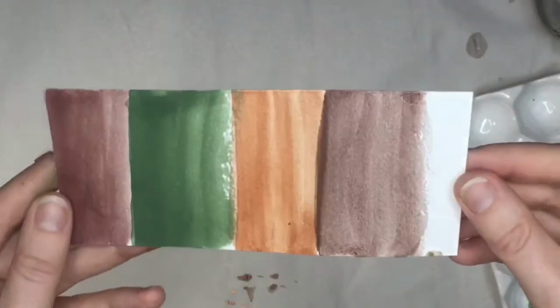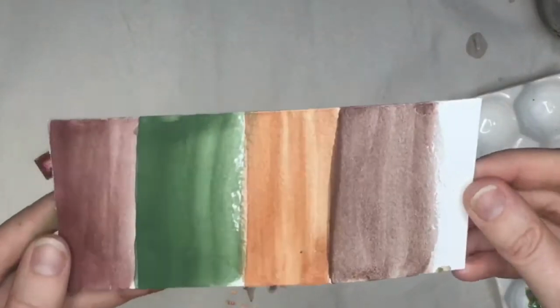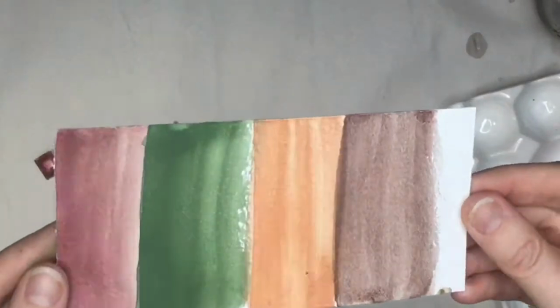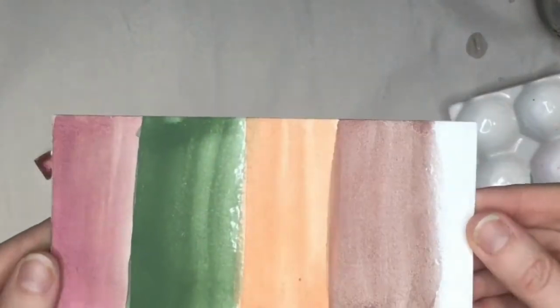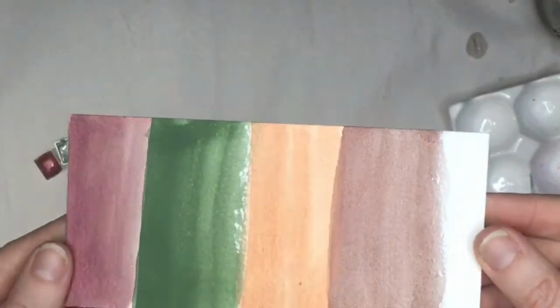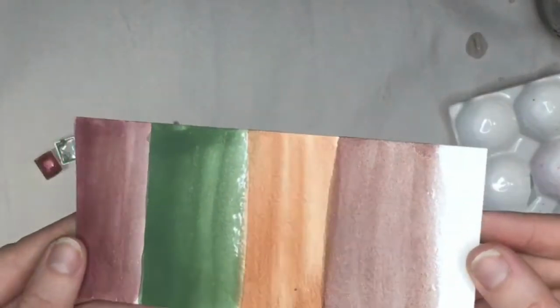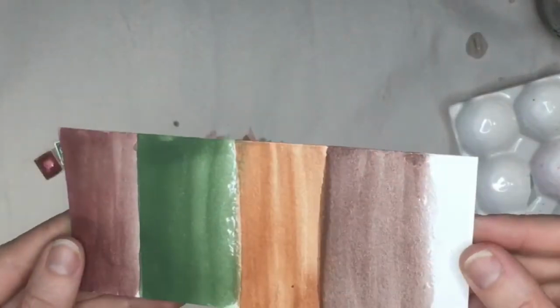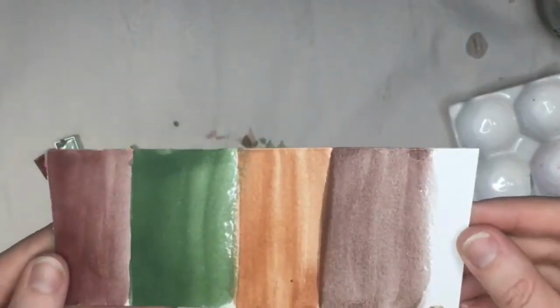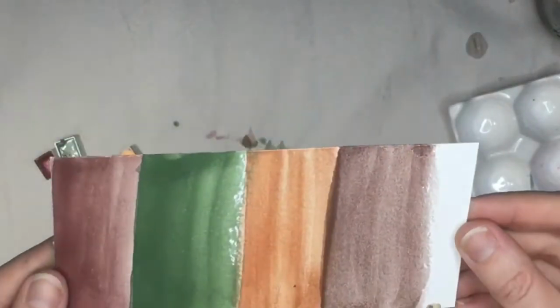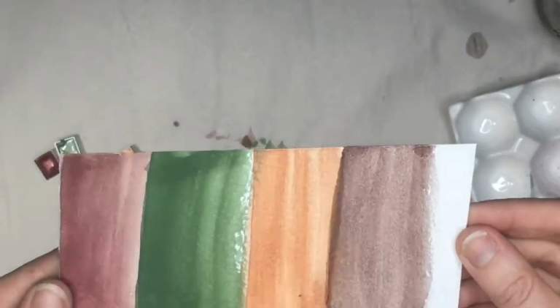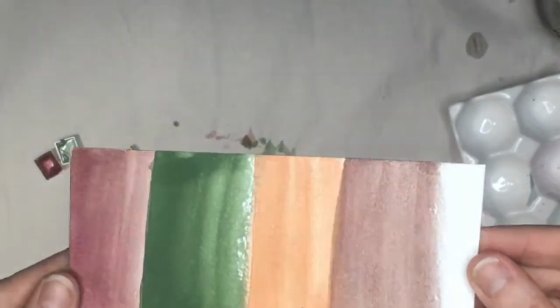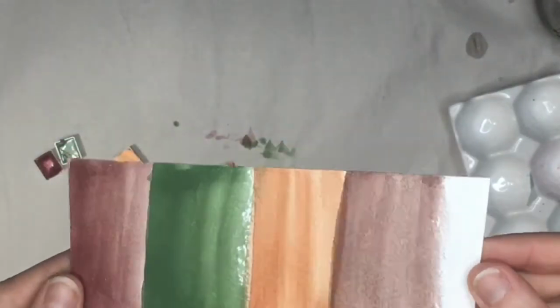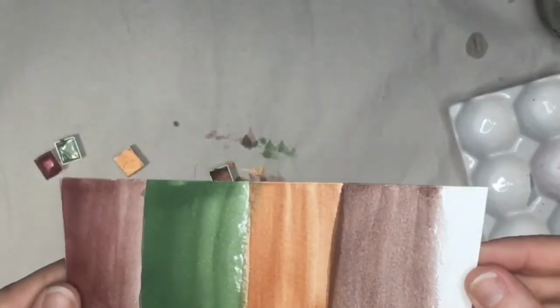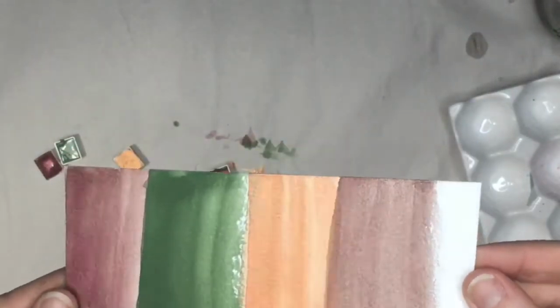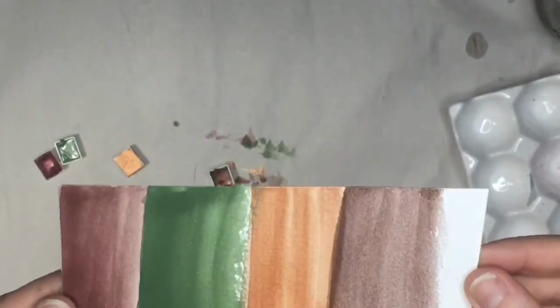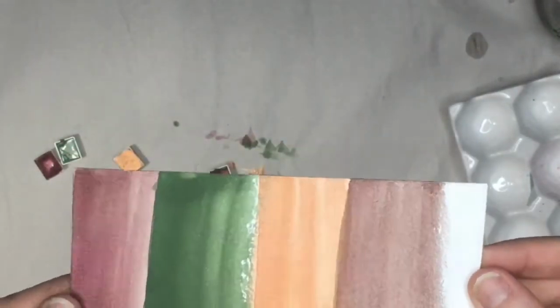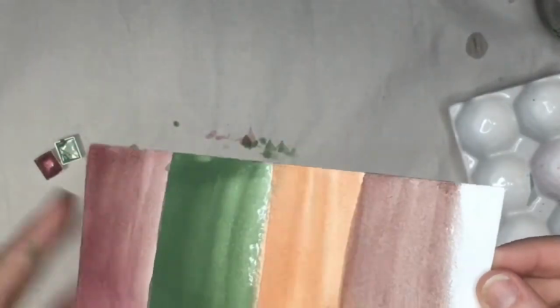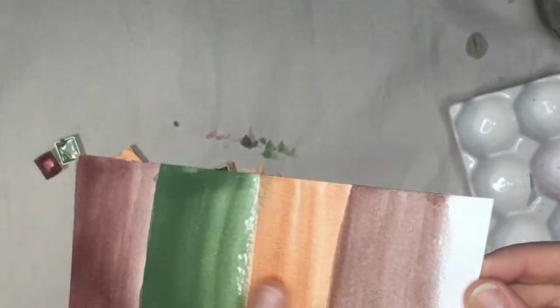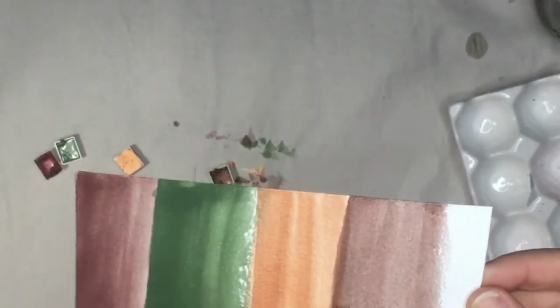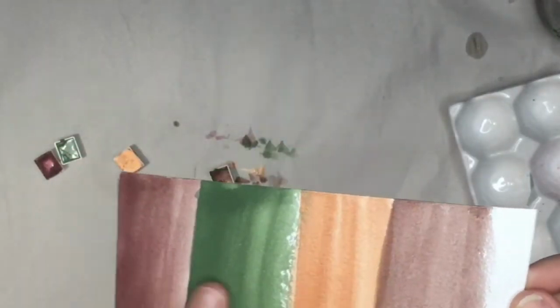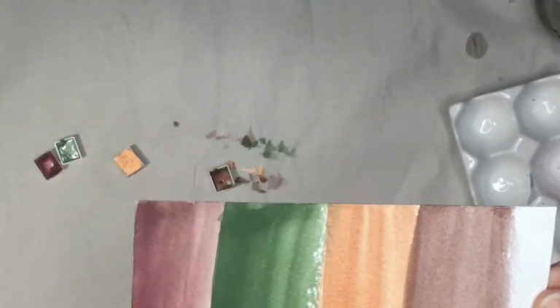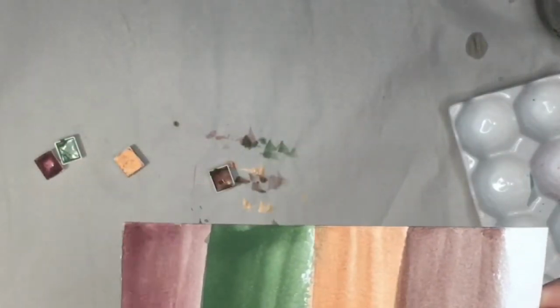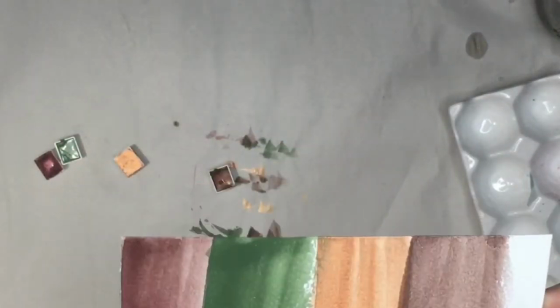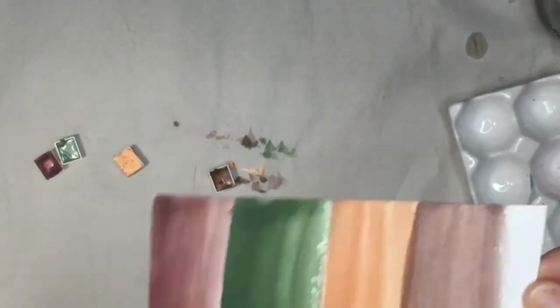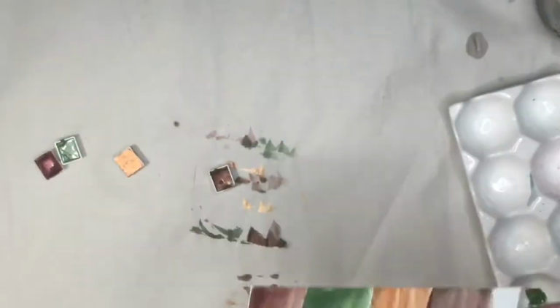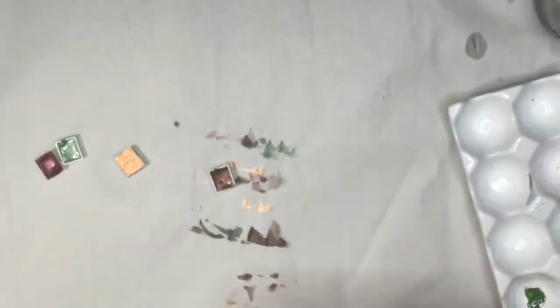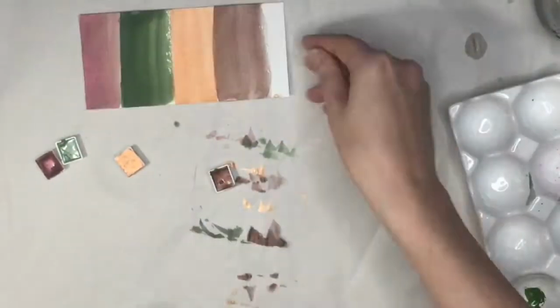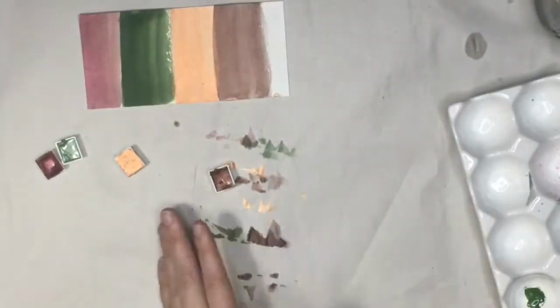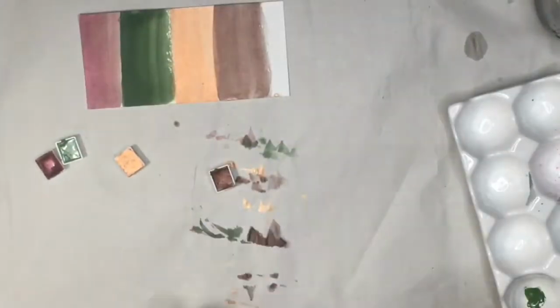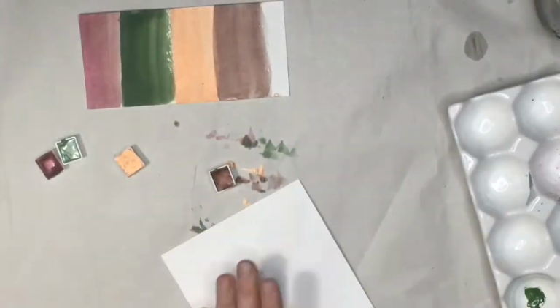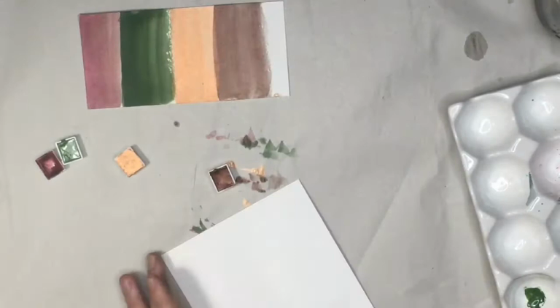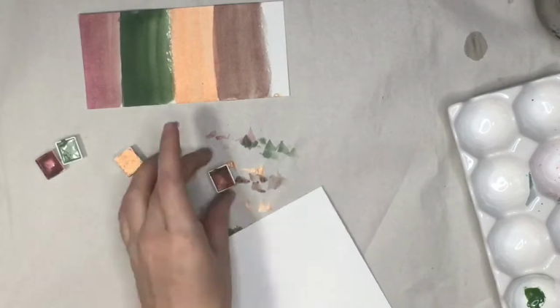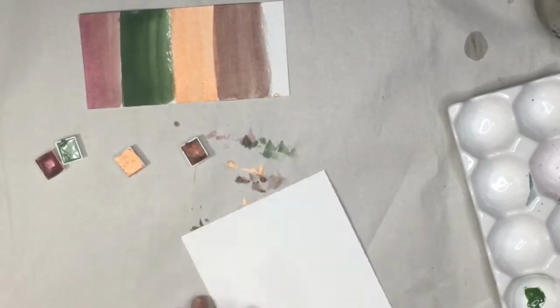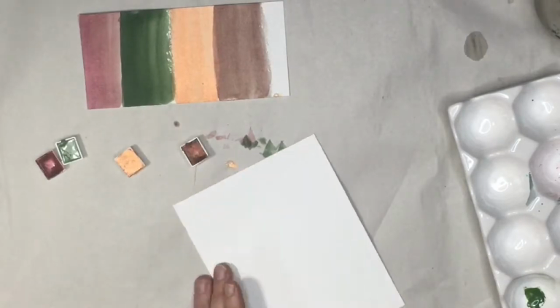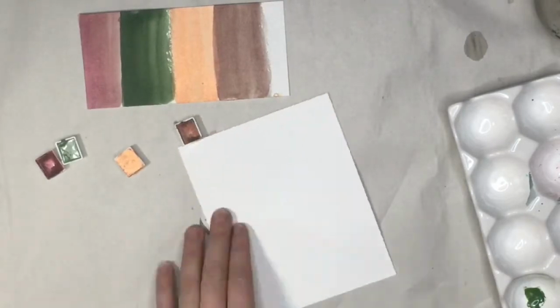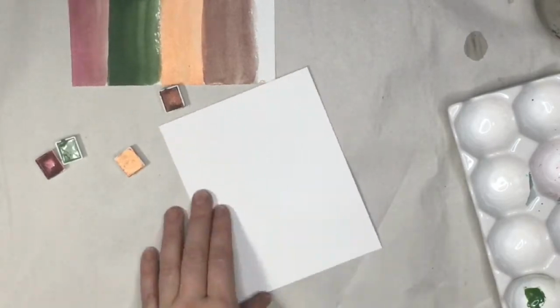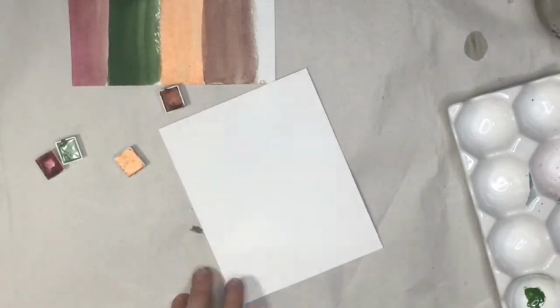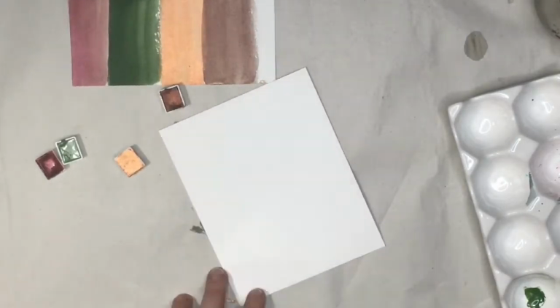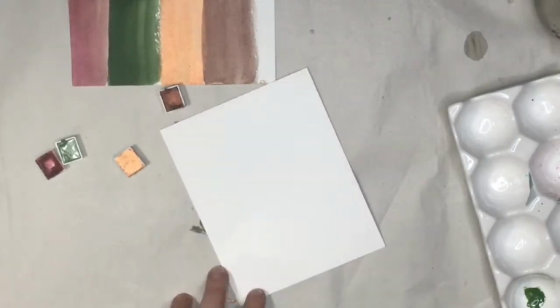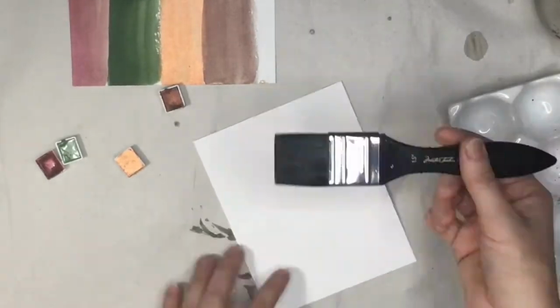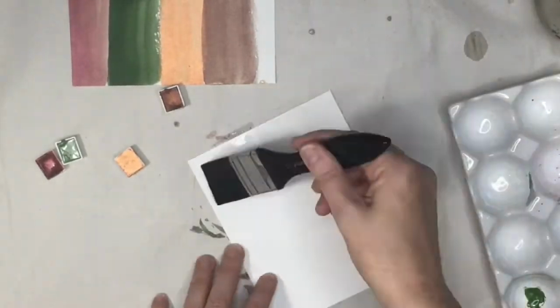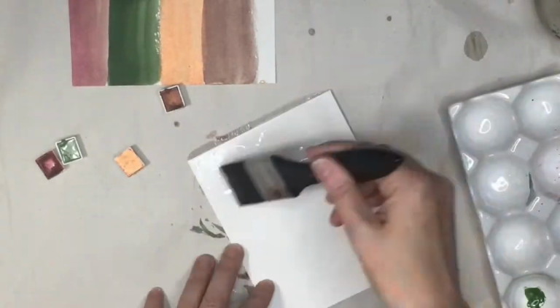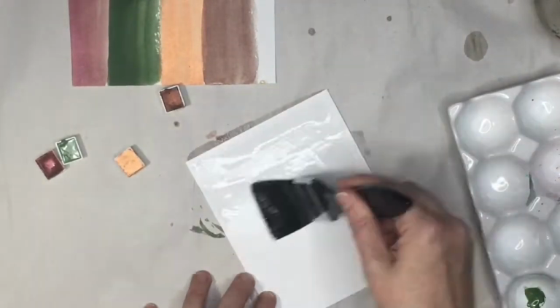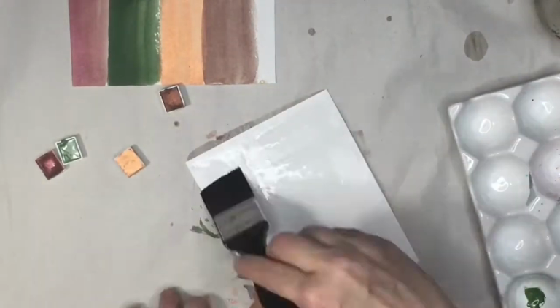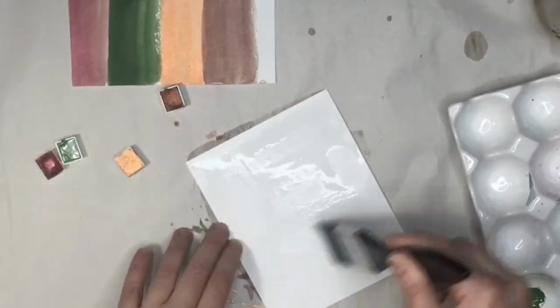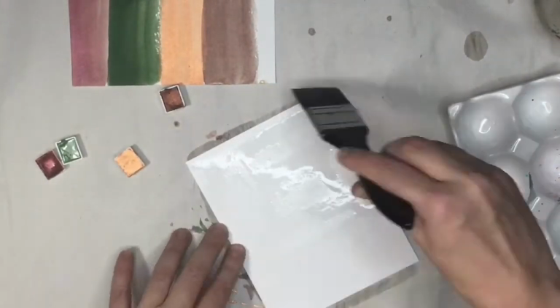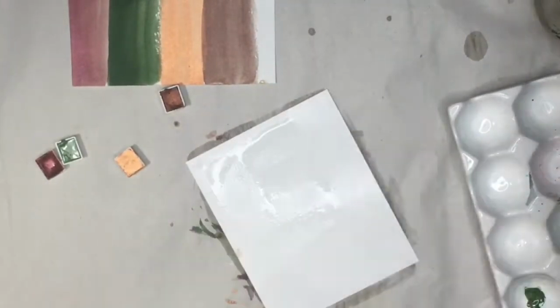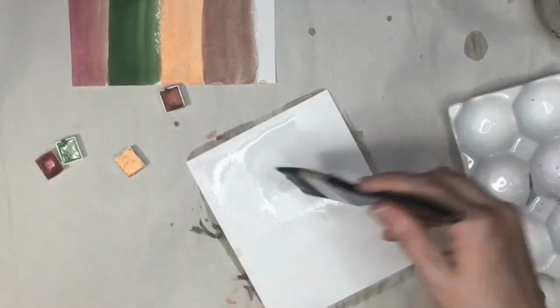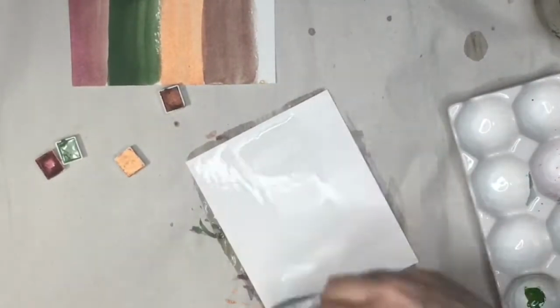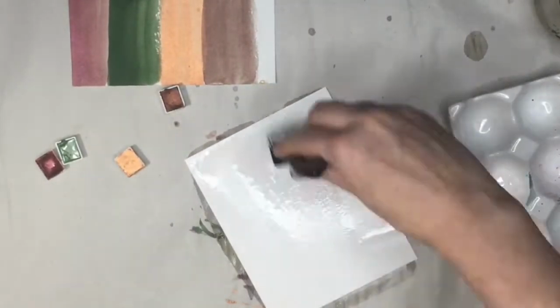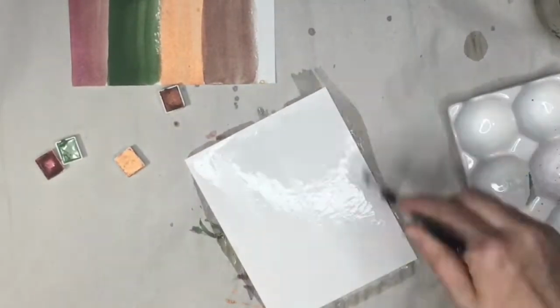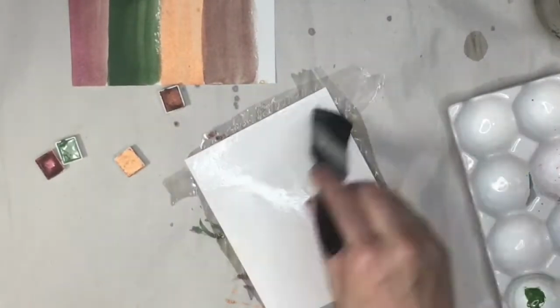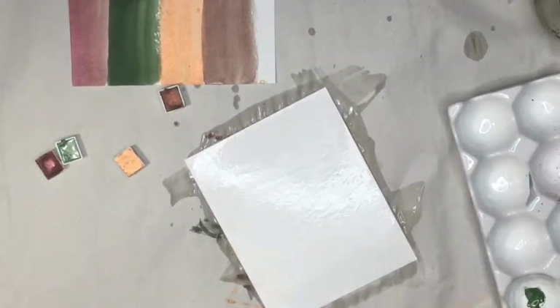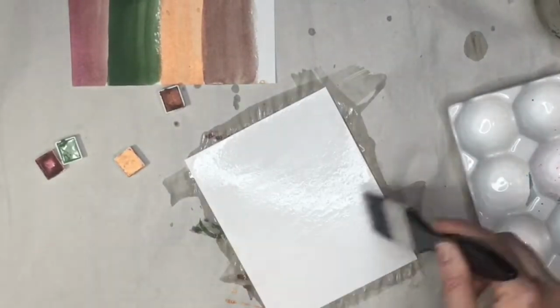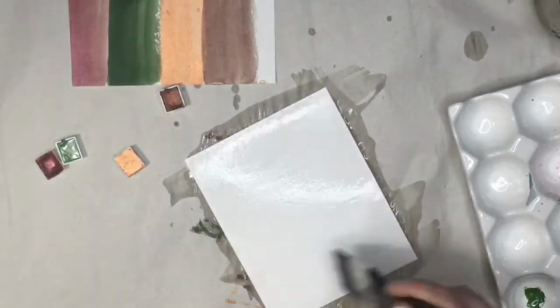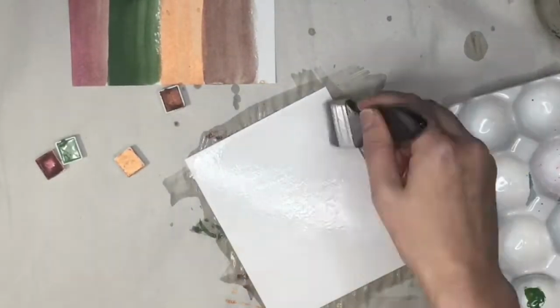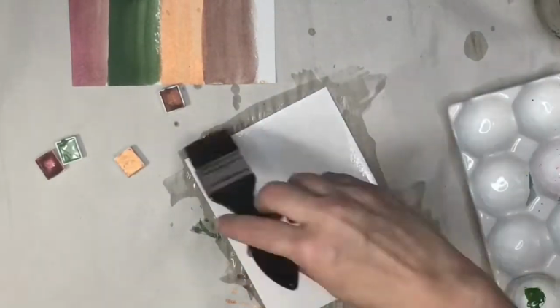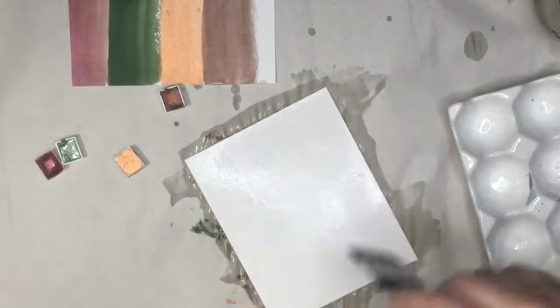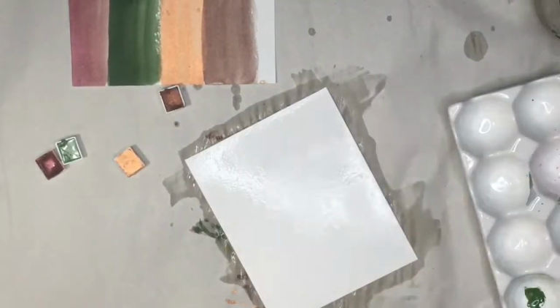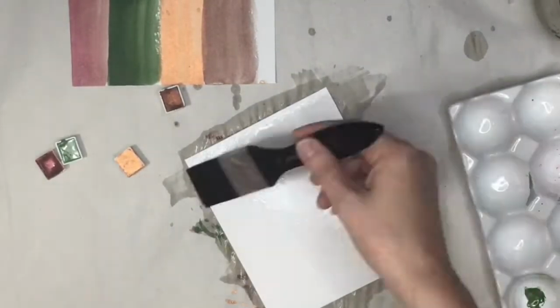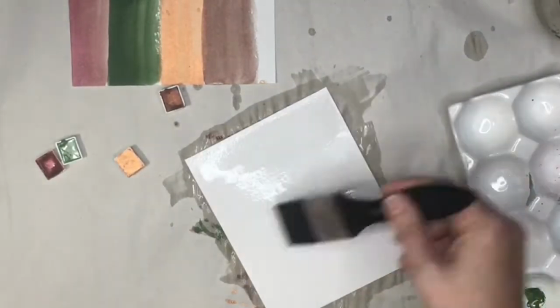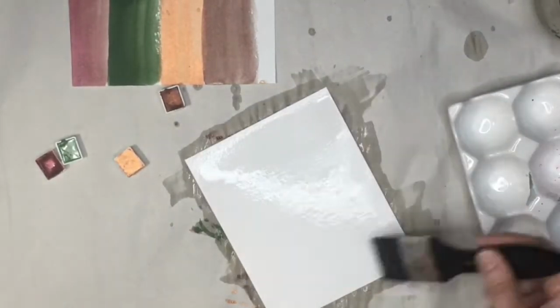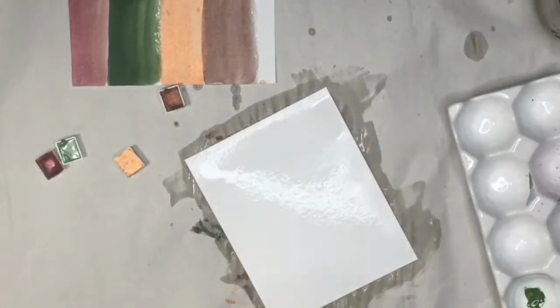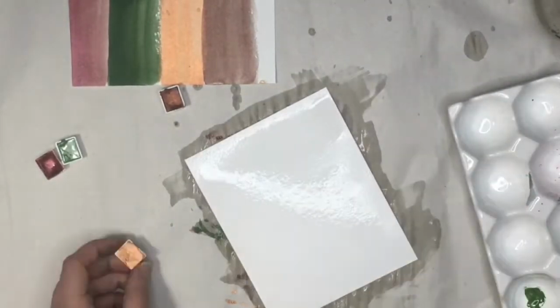Look at that — it almost looks metallic, the shimmer. It's so cool. So I wanted to do a super quick project just to give you an idea of what you could do with the paints.